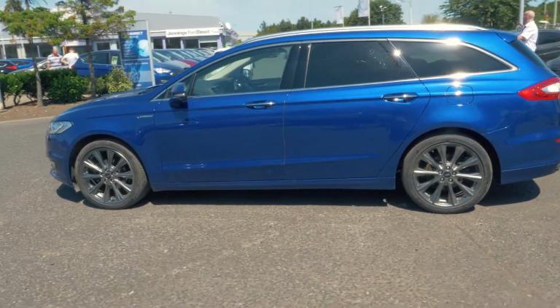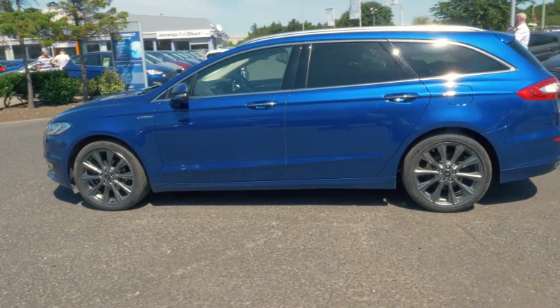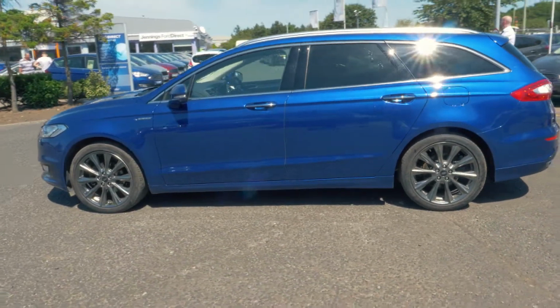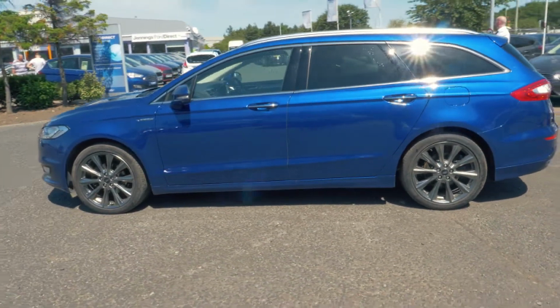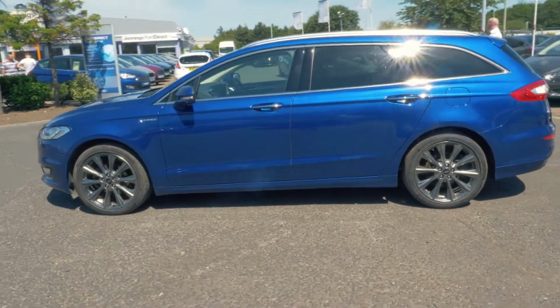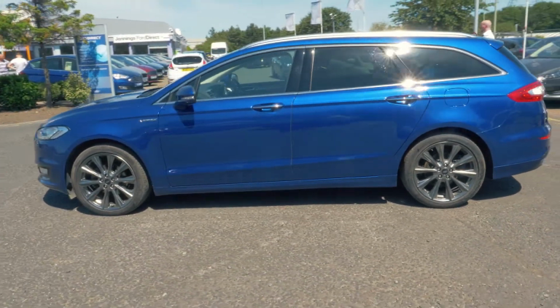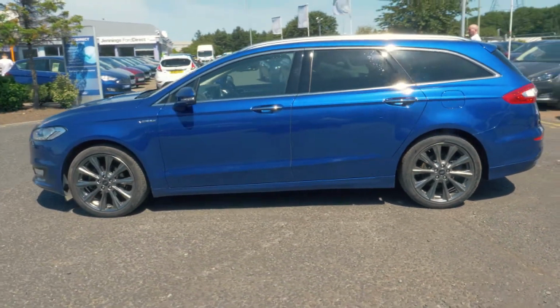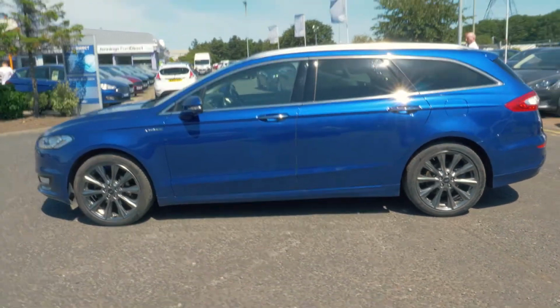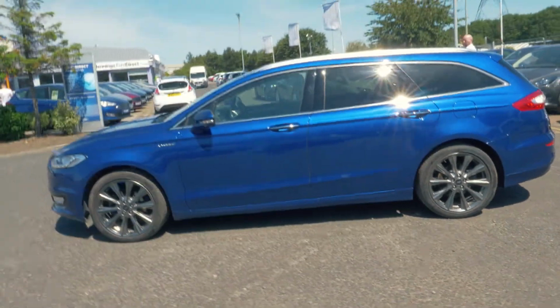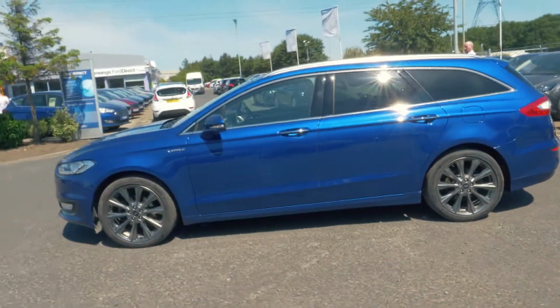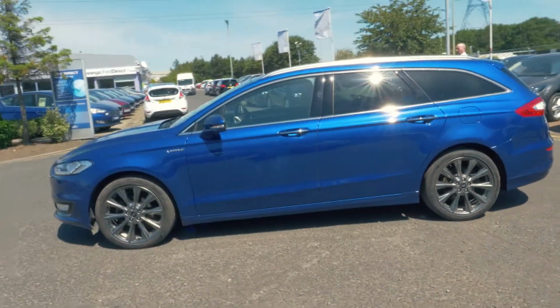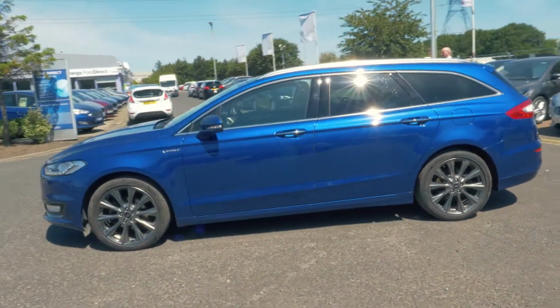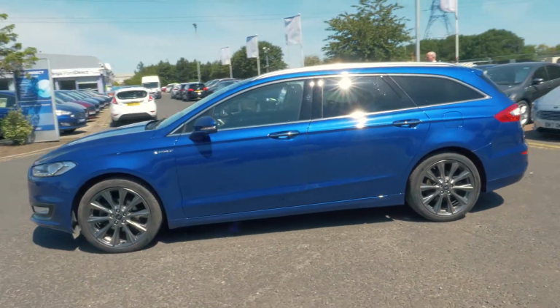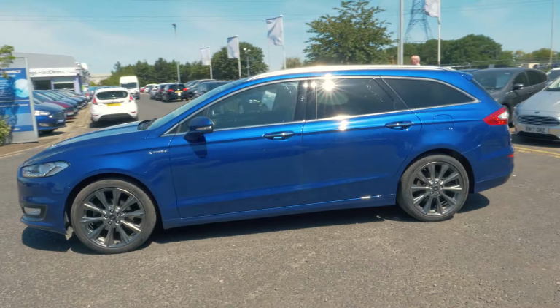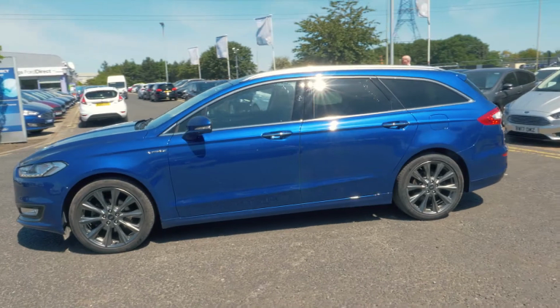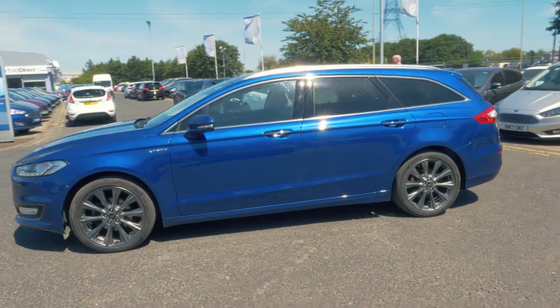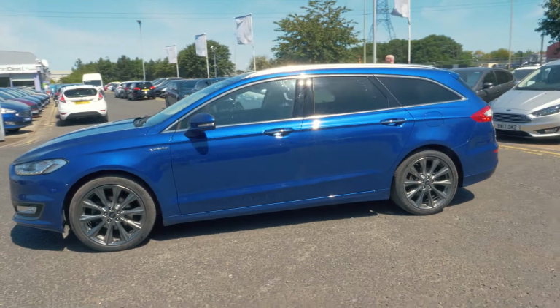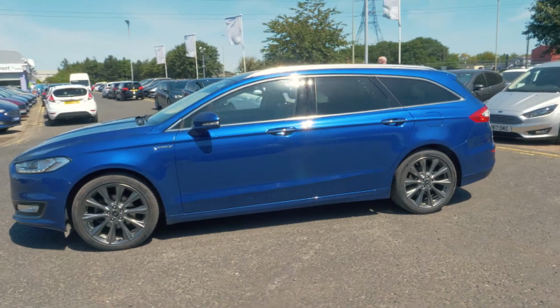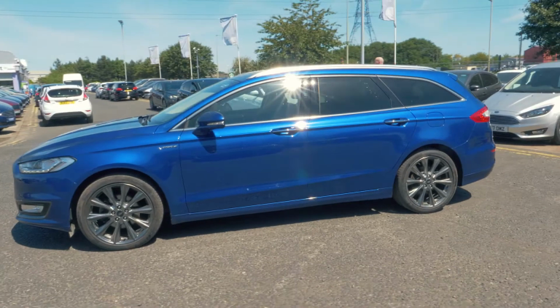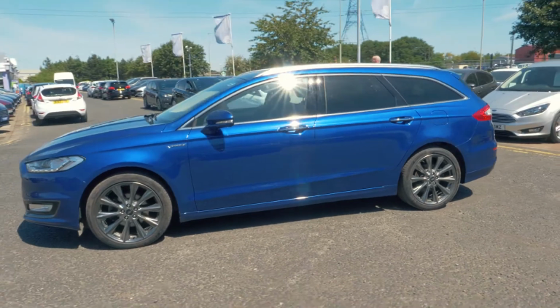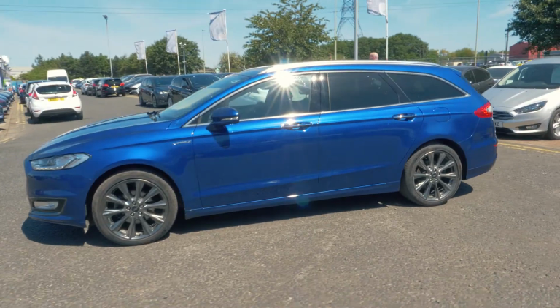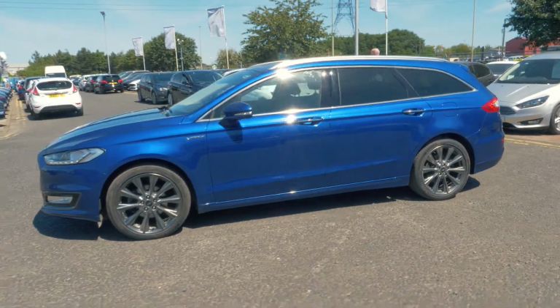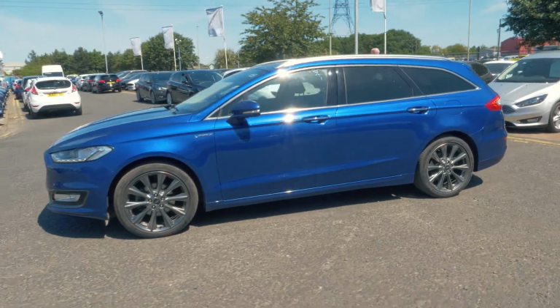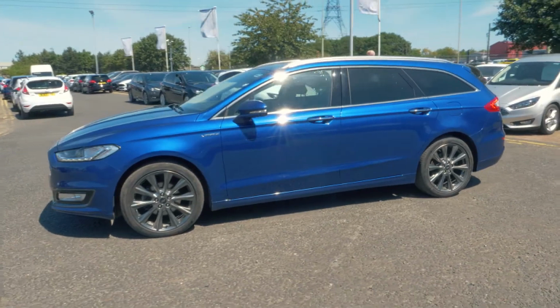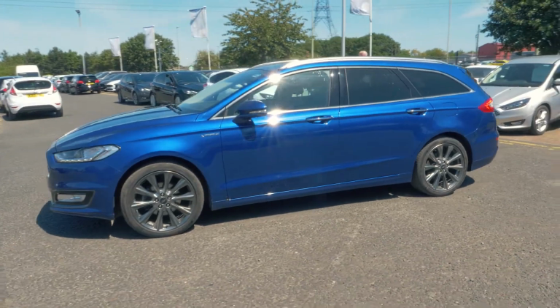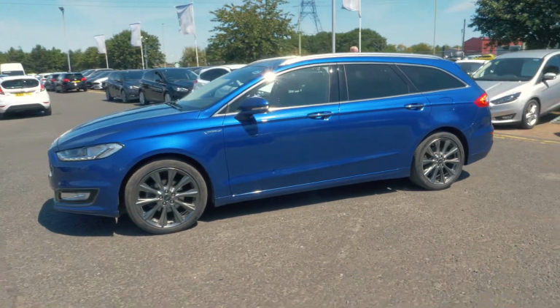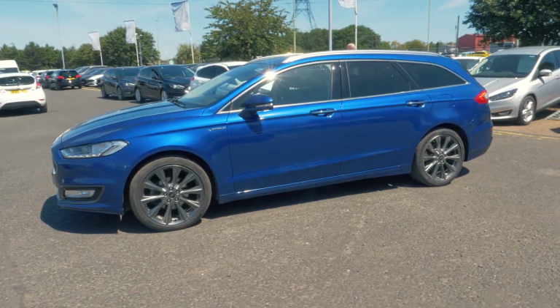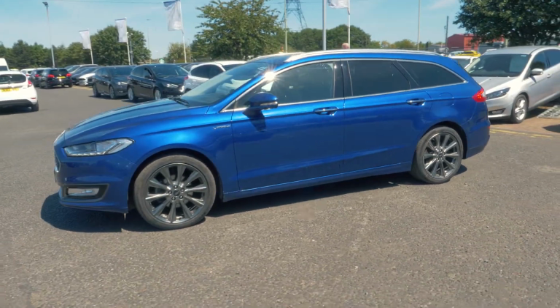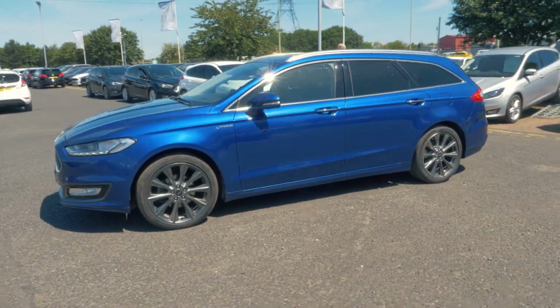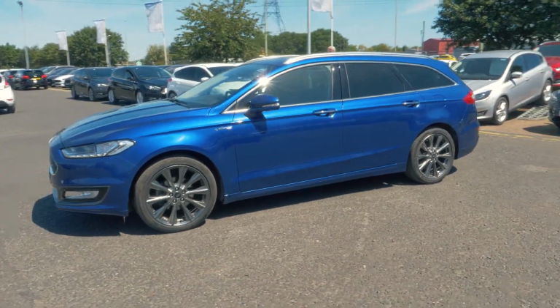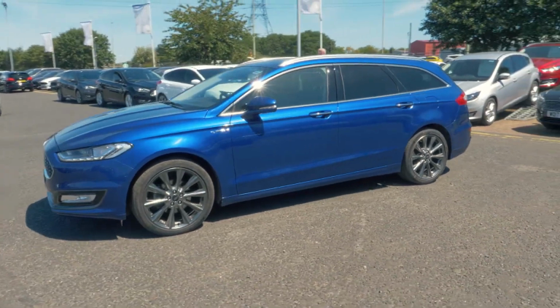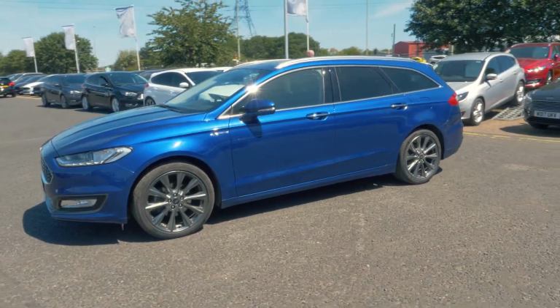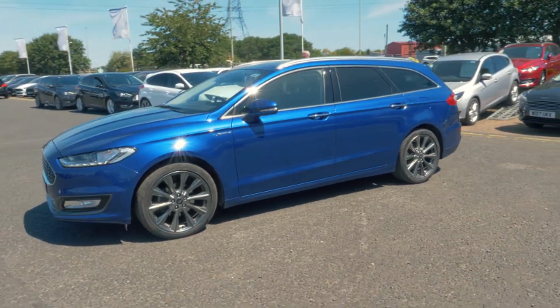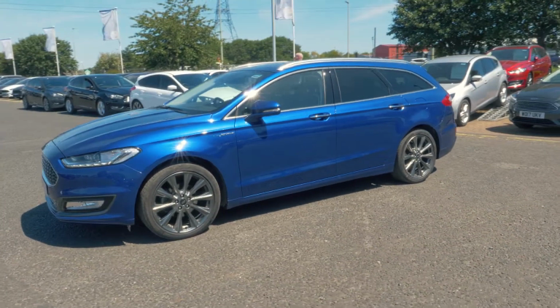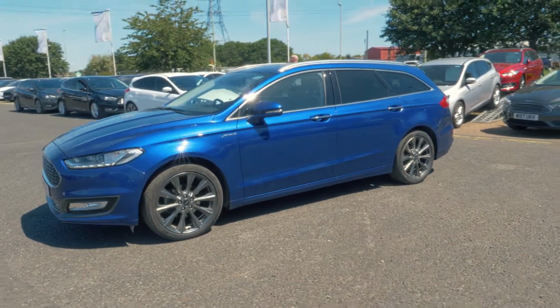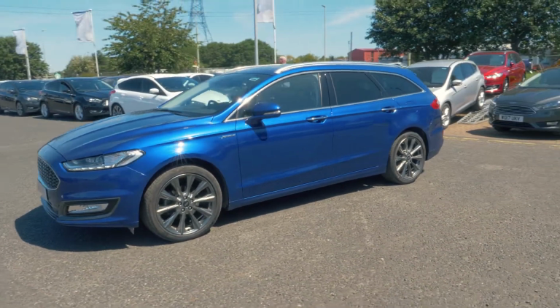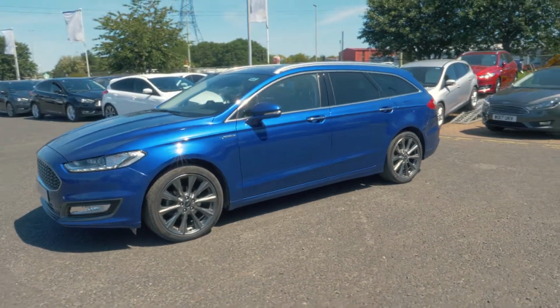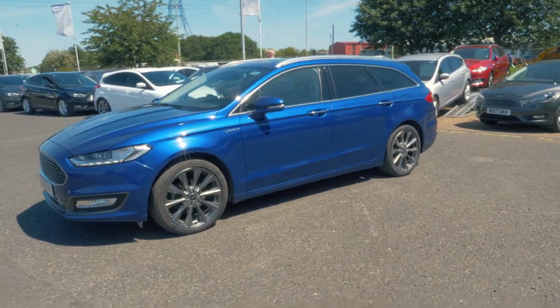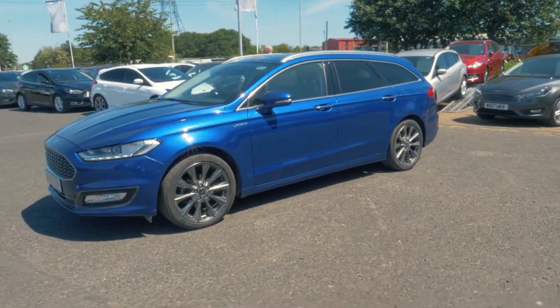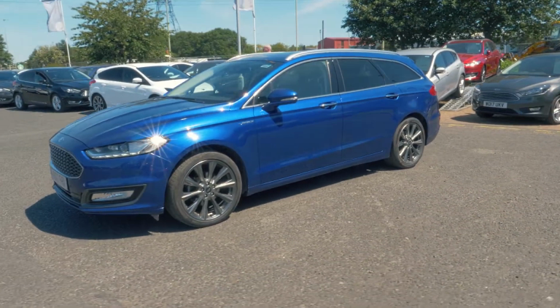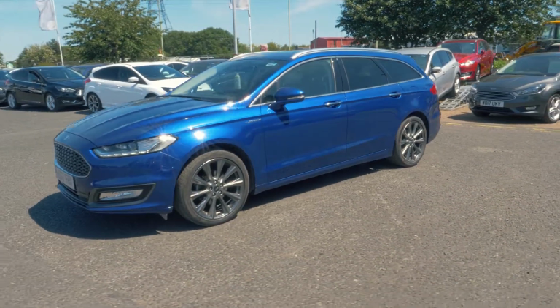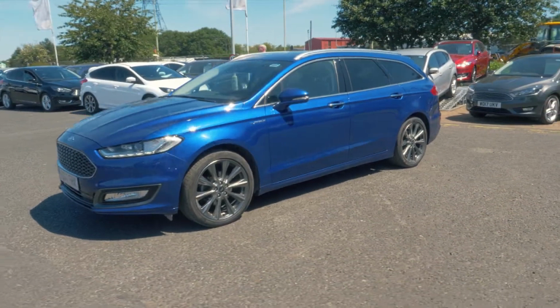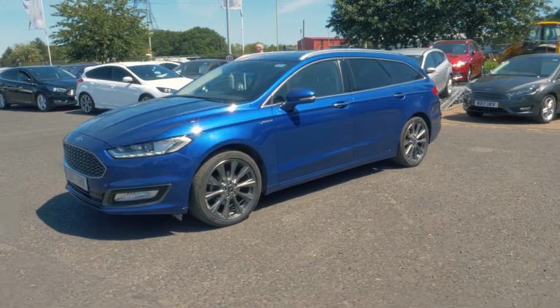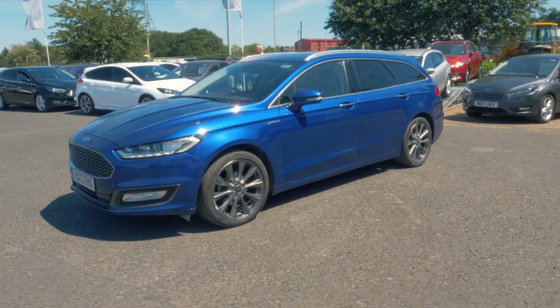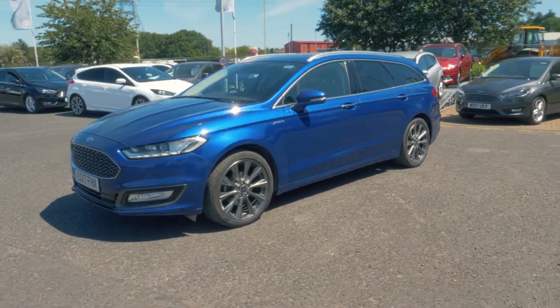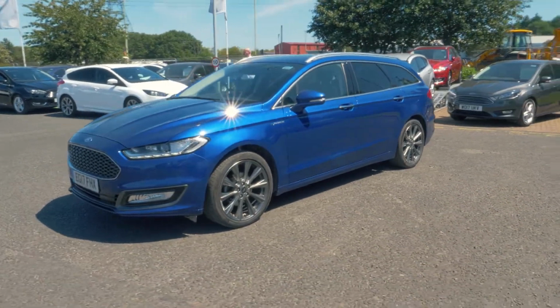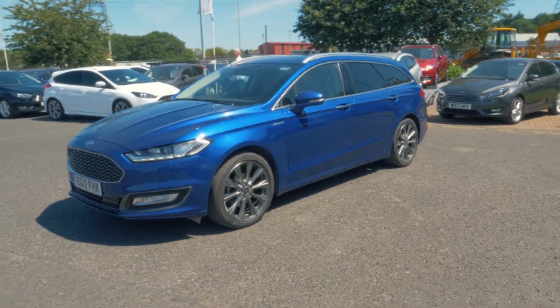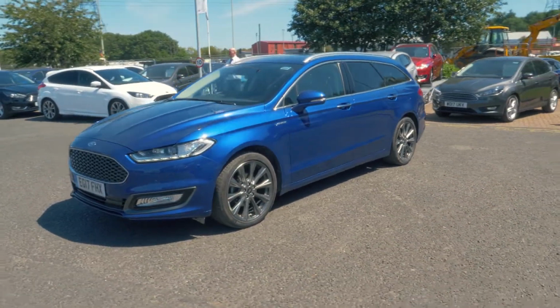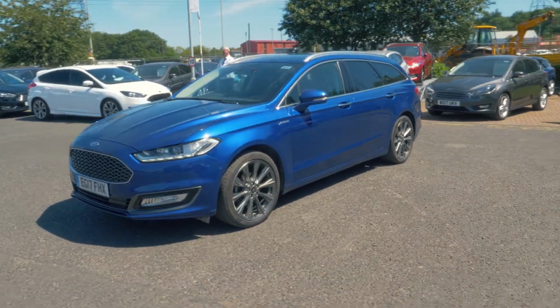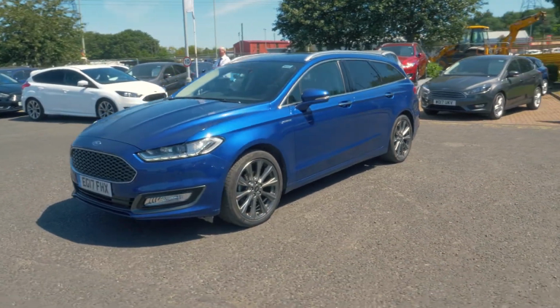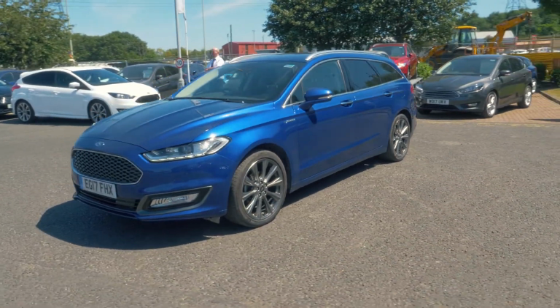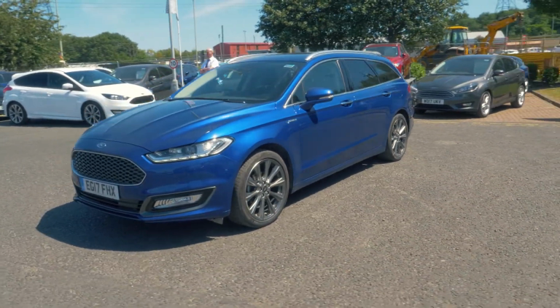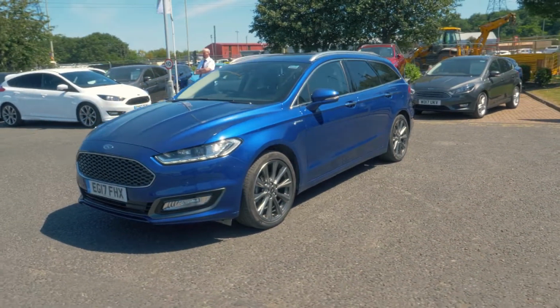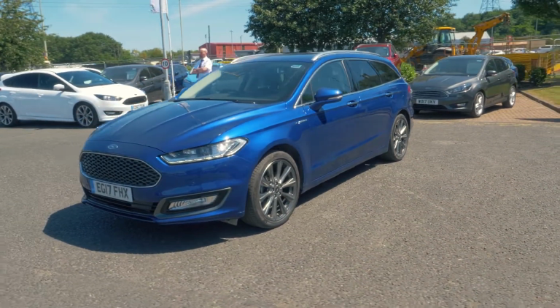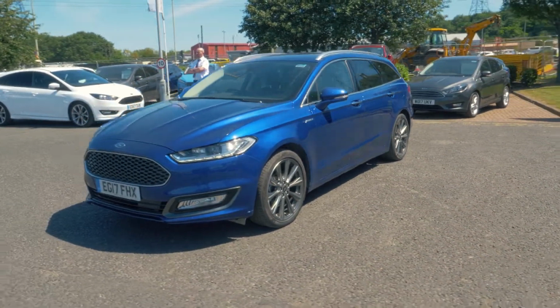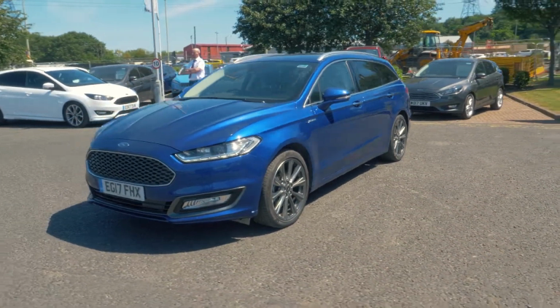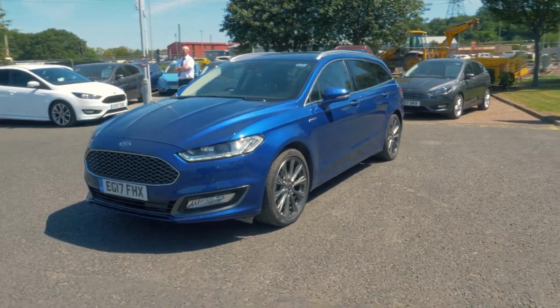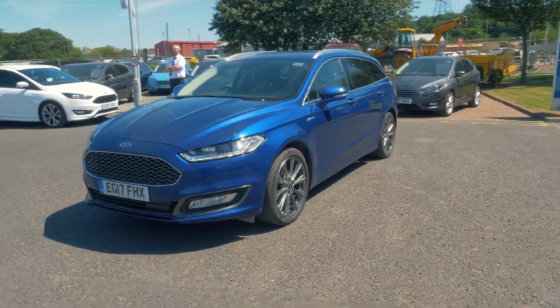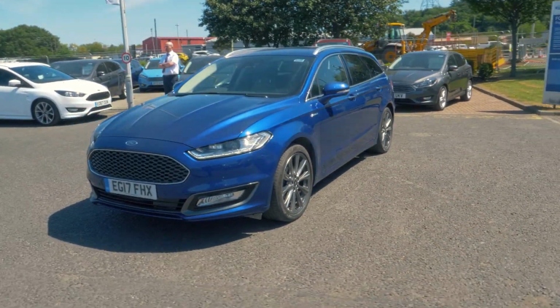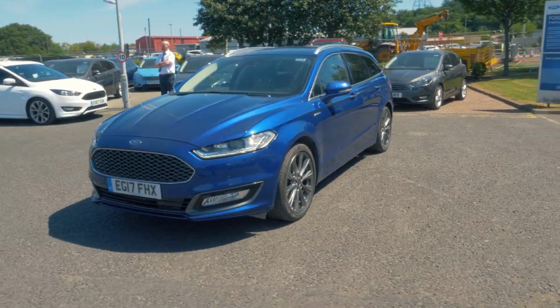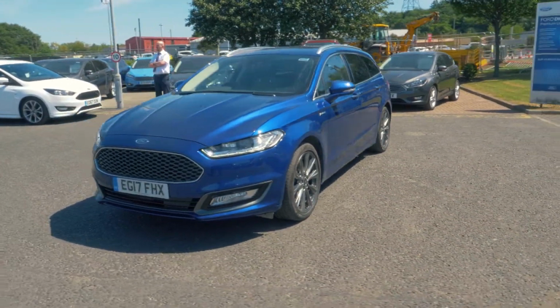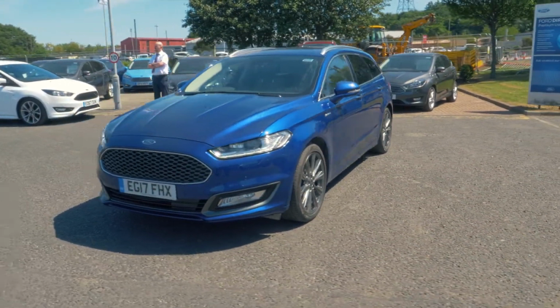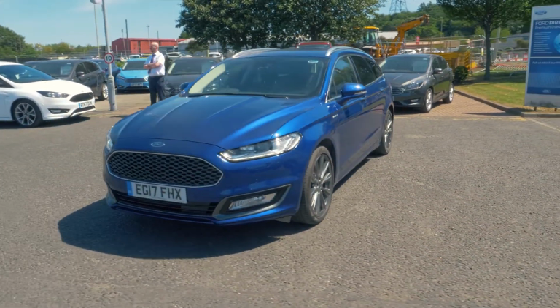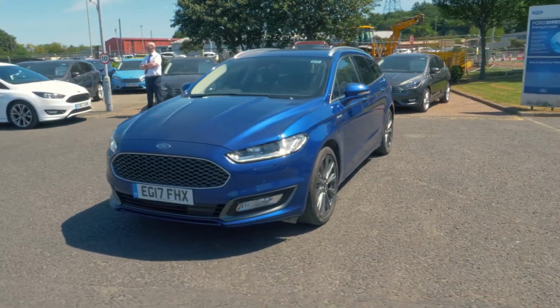This vehicle also has rear privacy glass and keyless entry, so you can walk straight up to your car and get in.